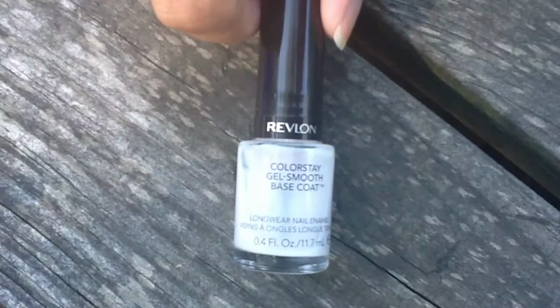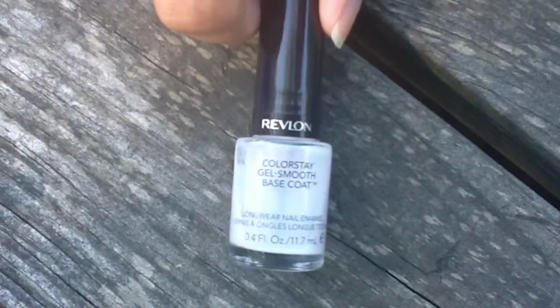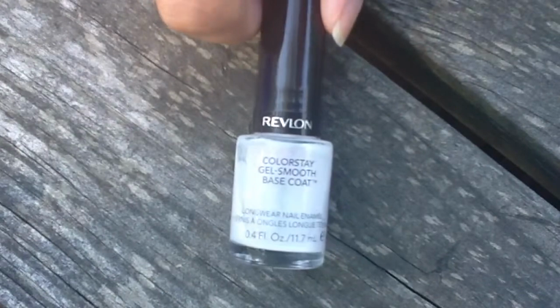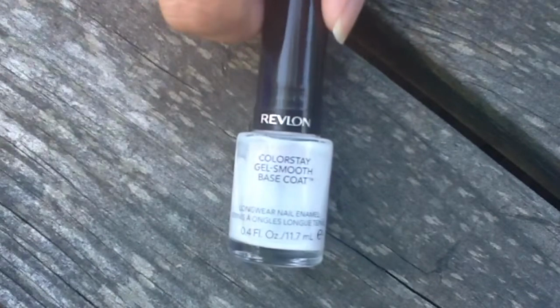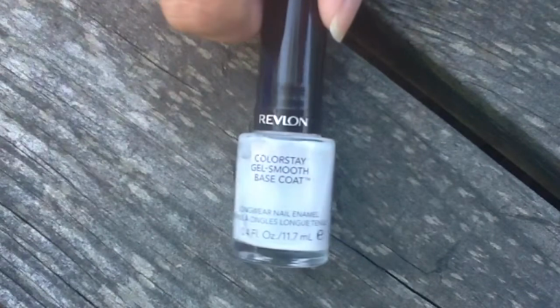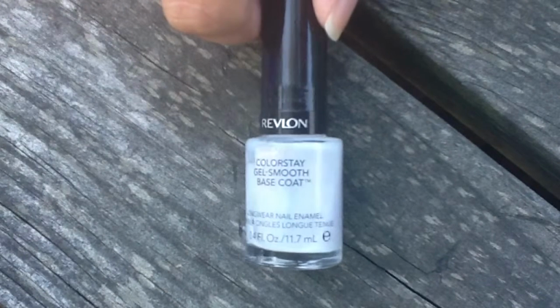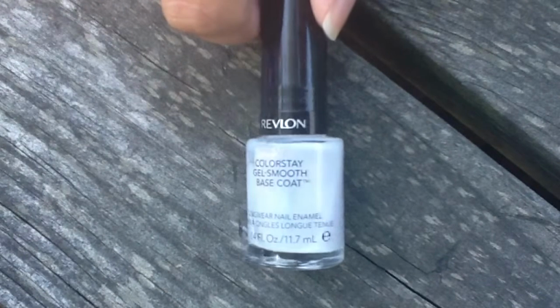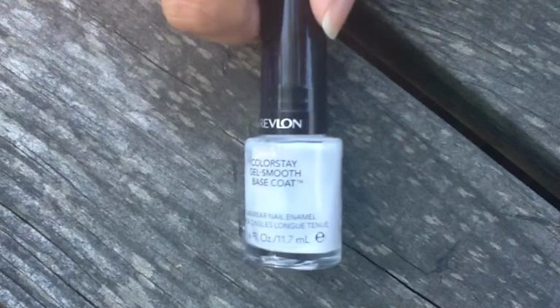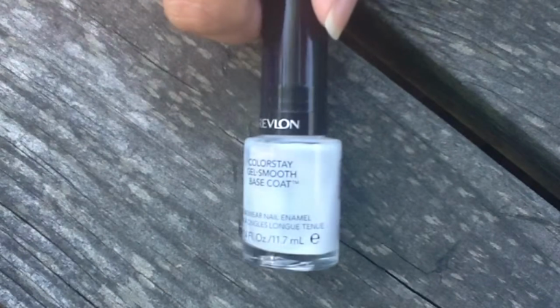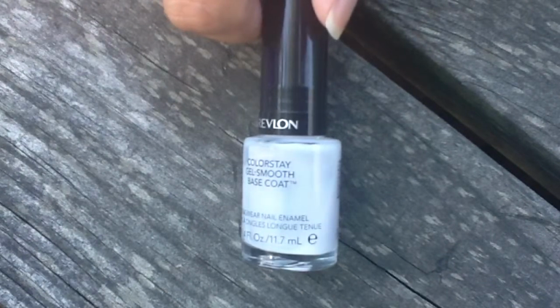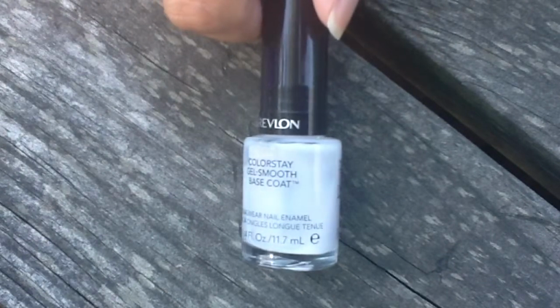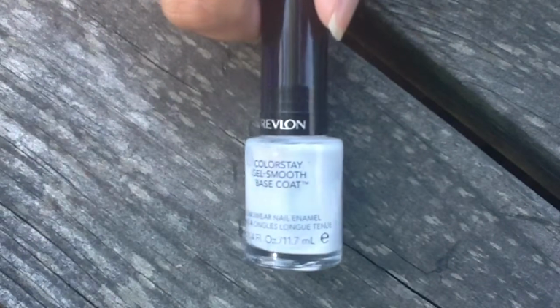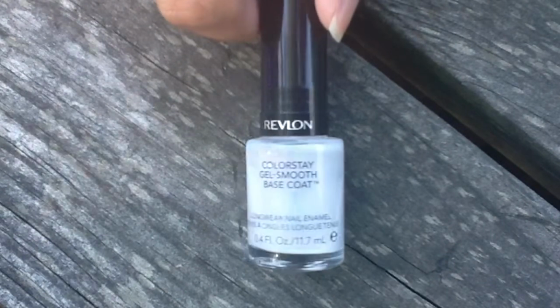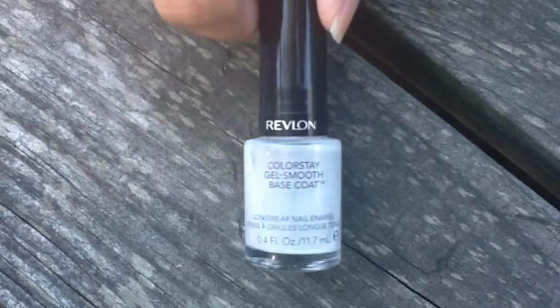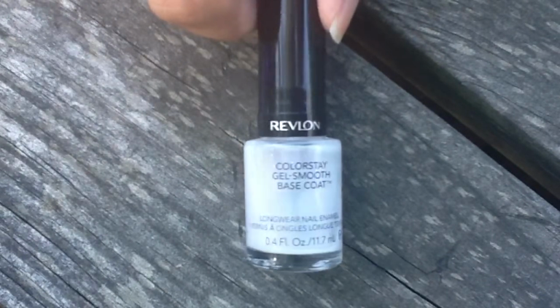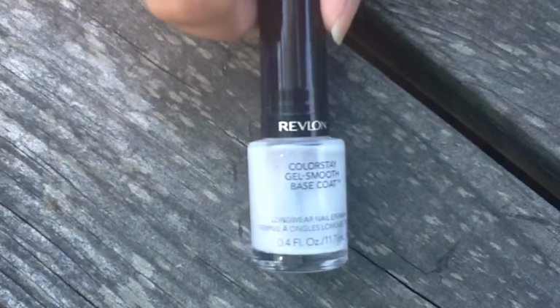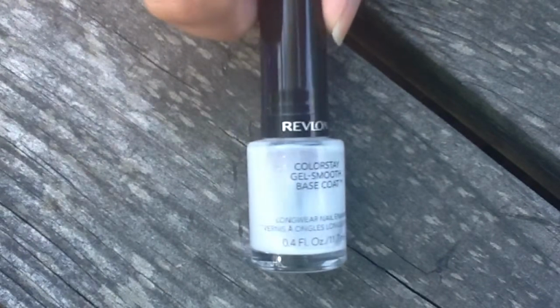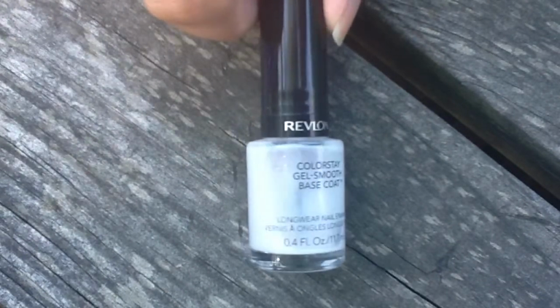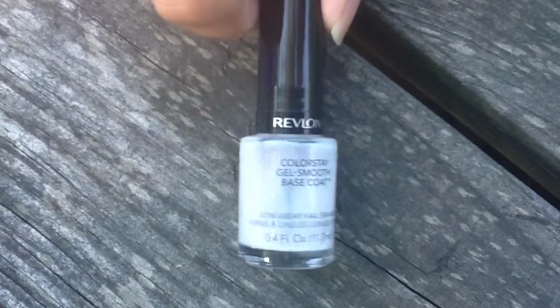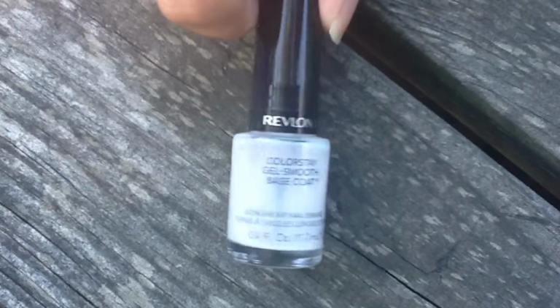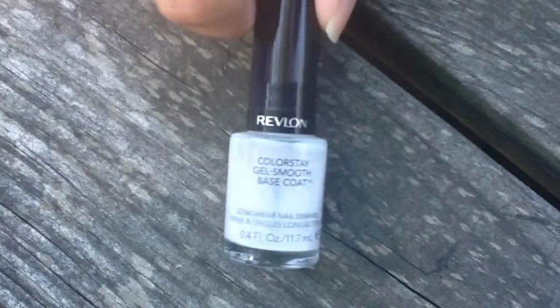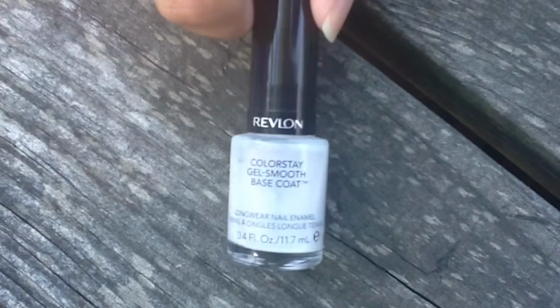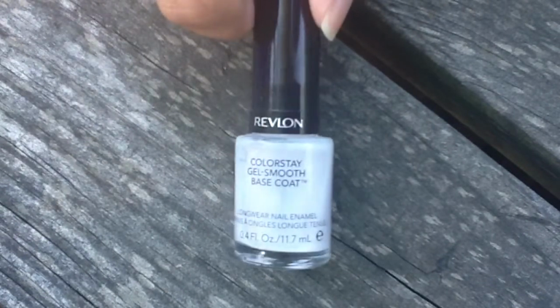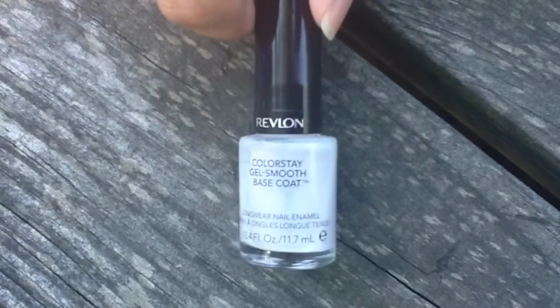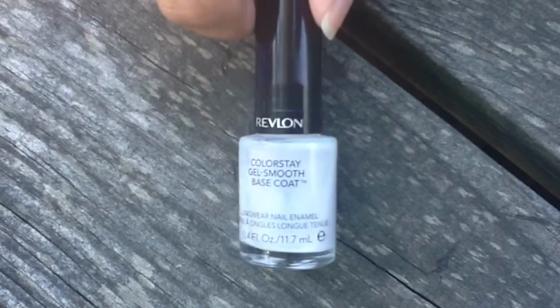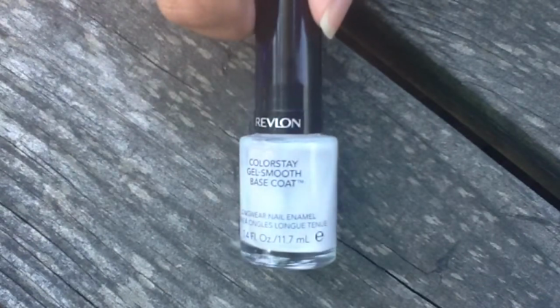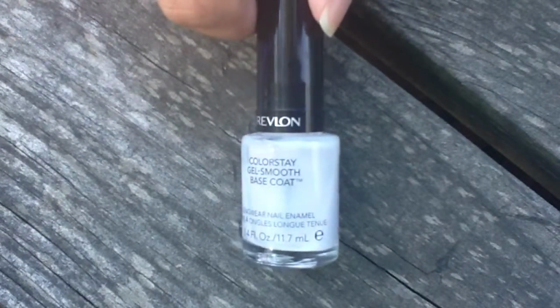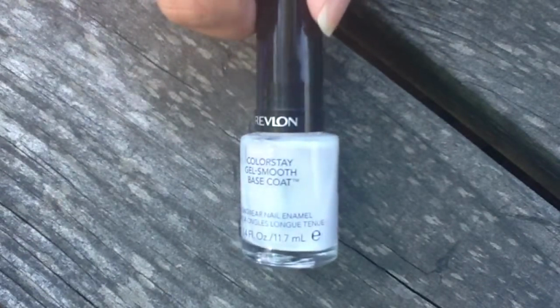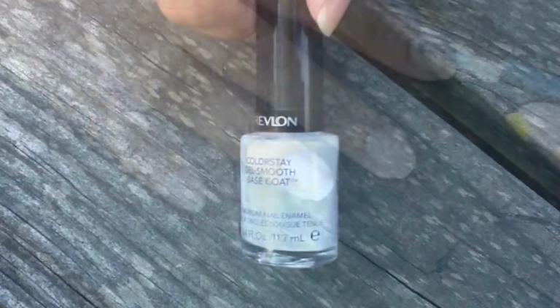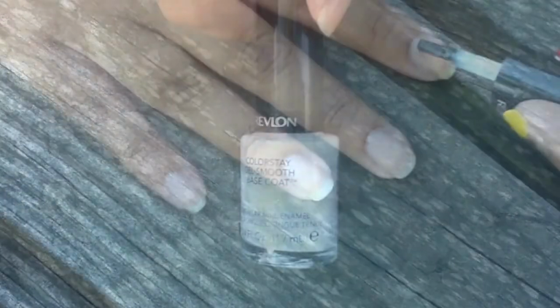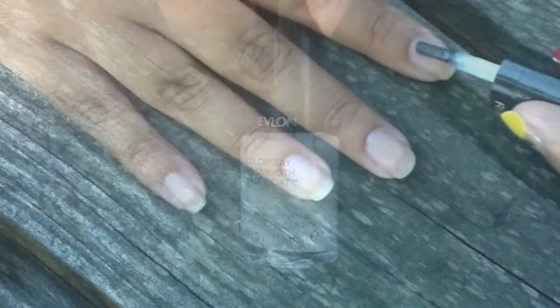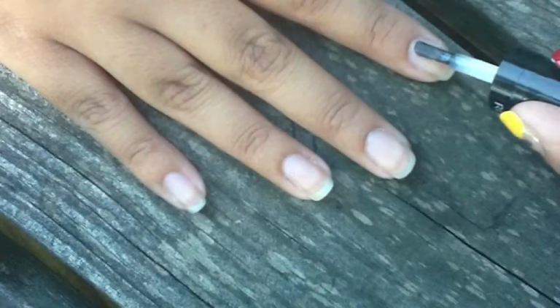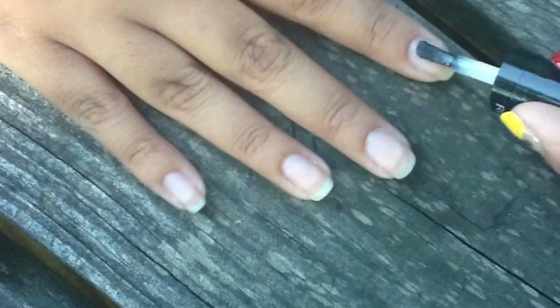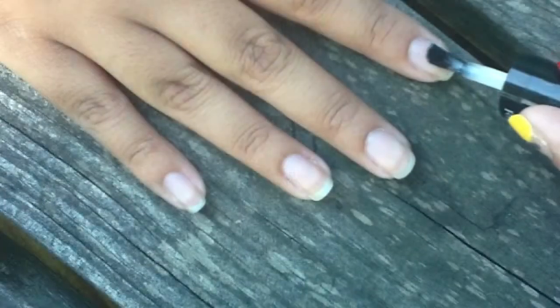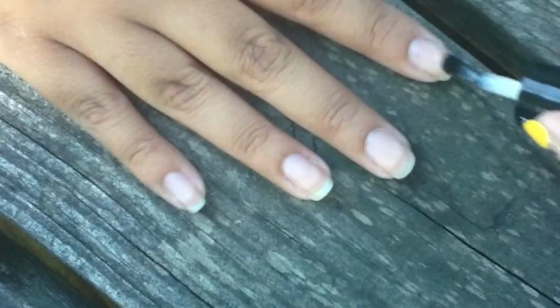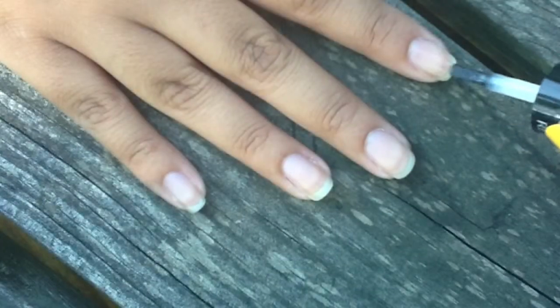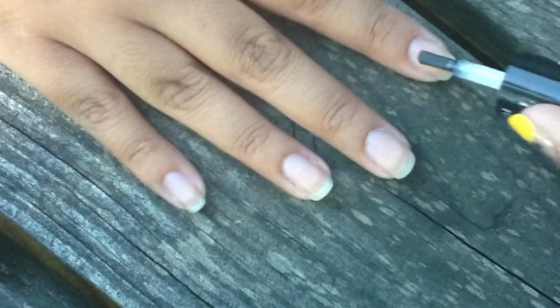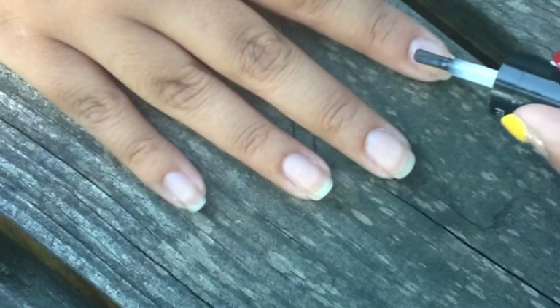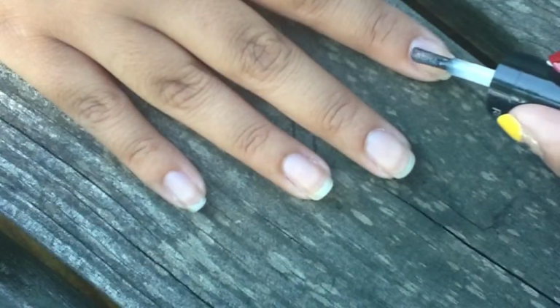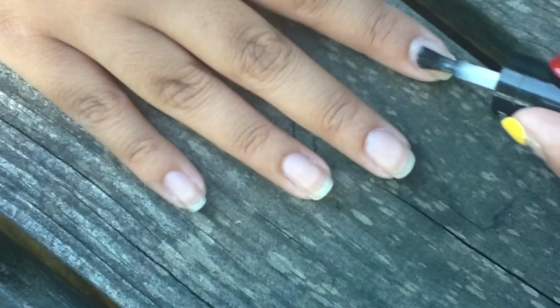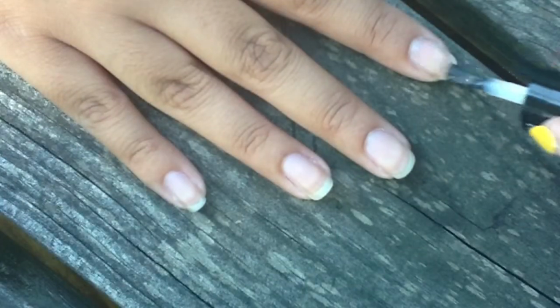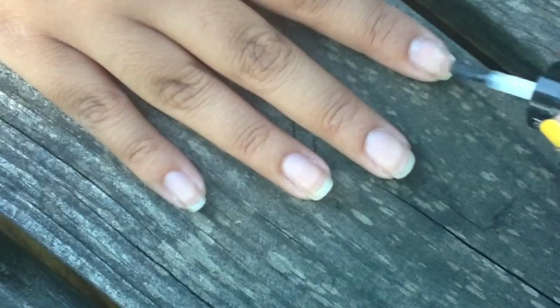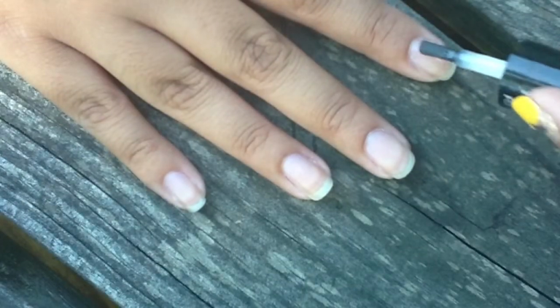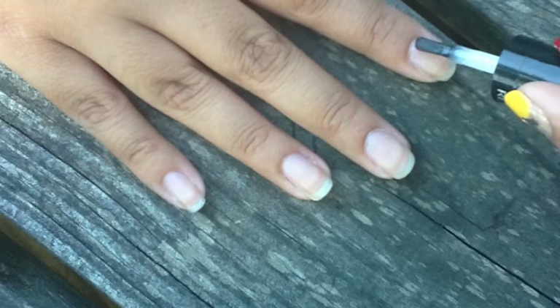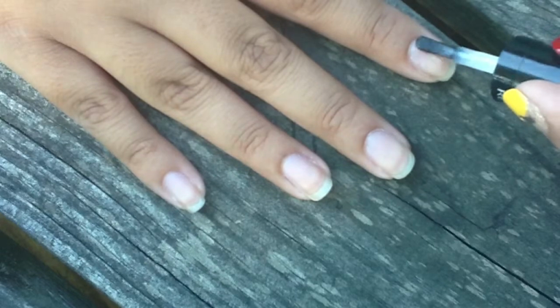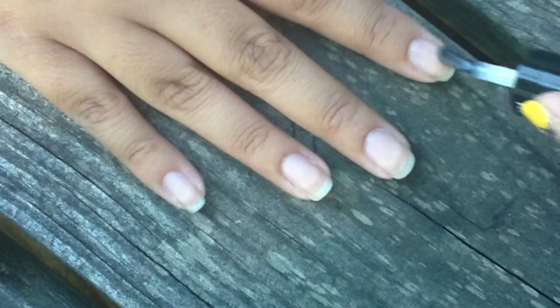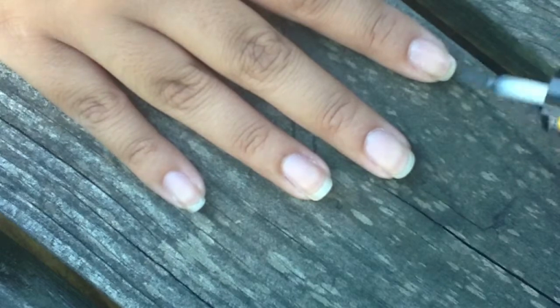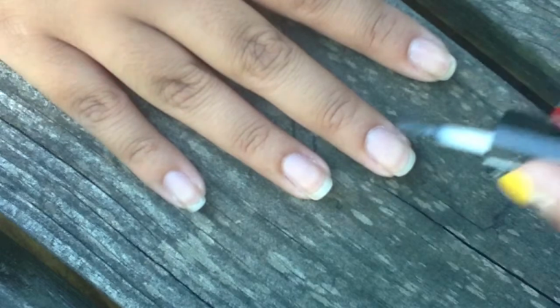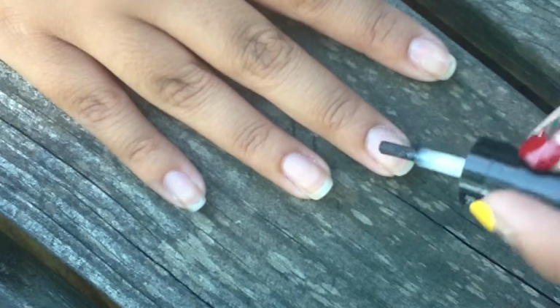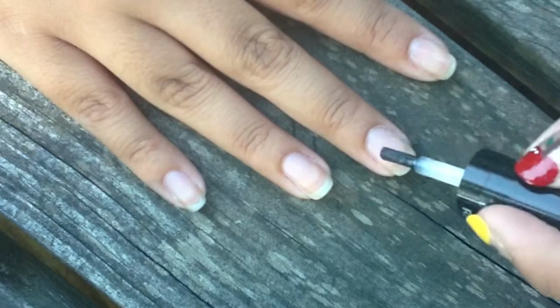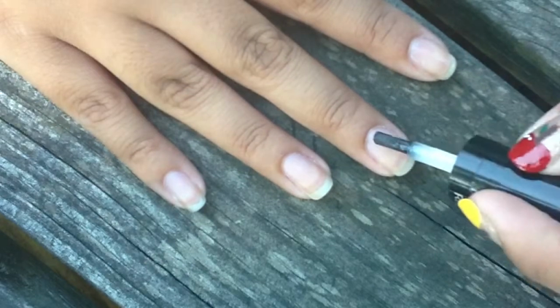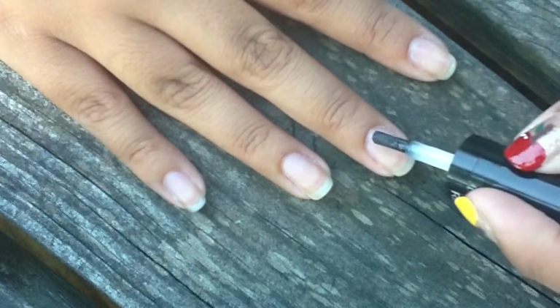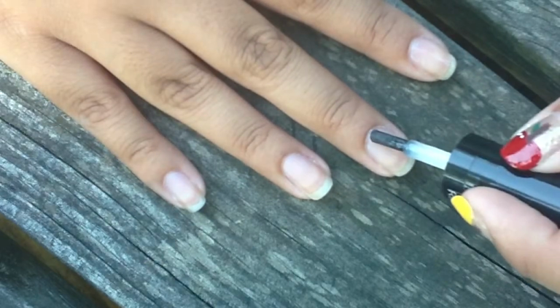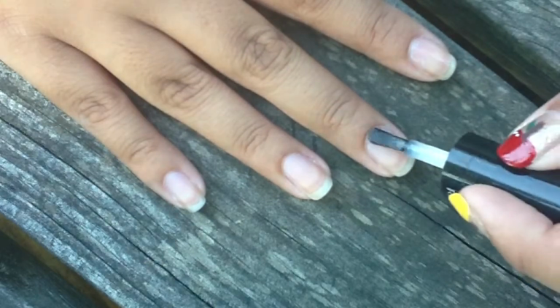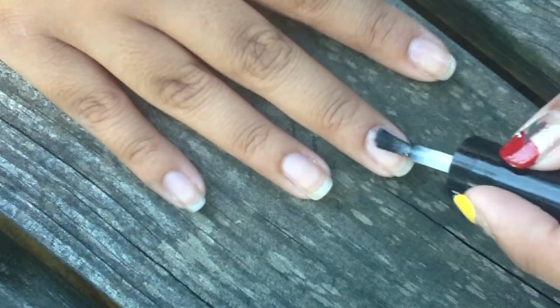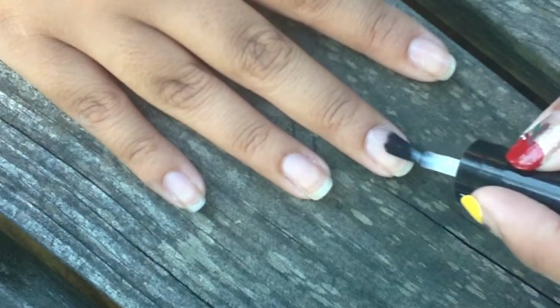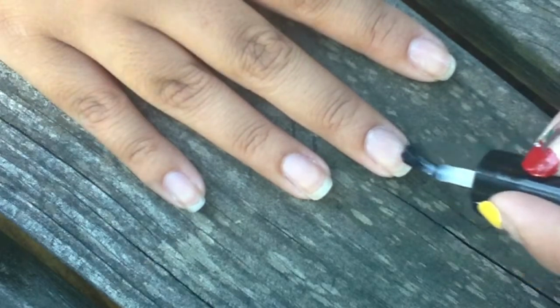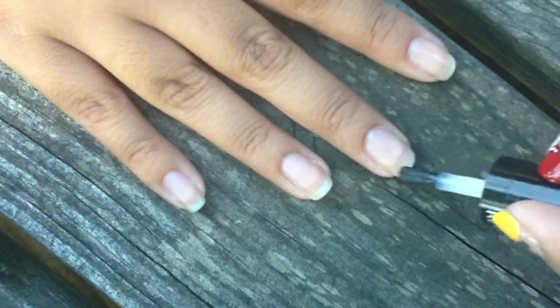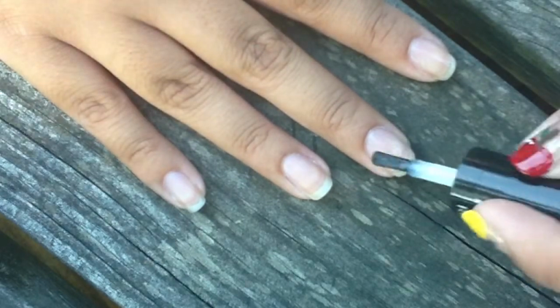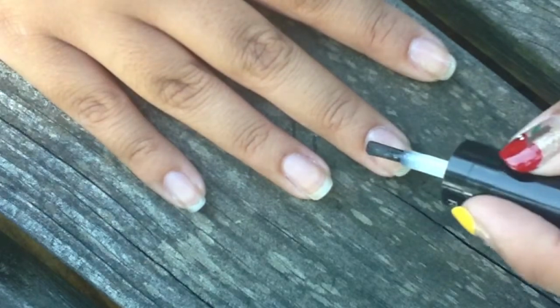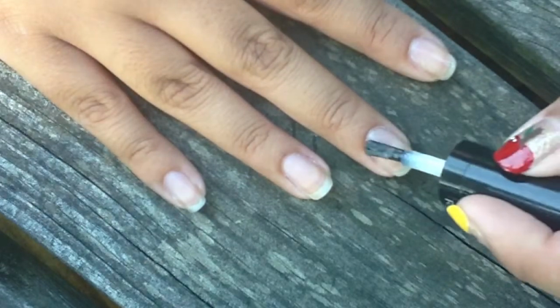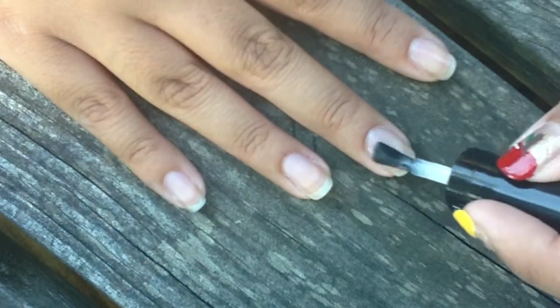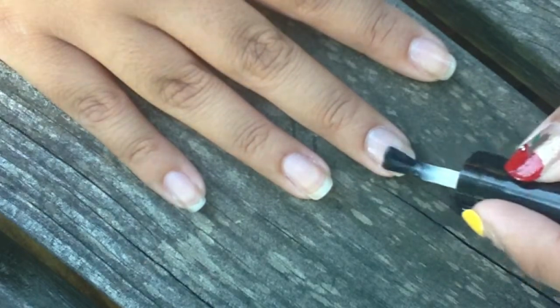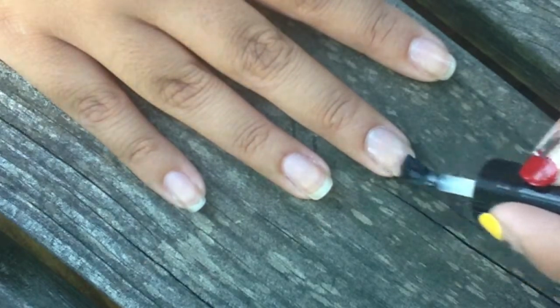I'm going to start everything off with one of my favorite base coats. This is Revlon Colorstay Gel Smooth Base Coat, doing a thin layer on each nail.